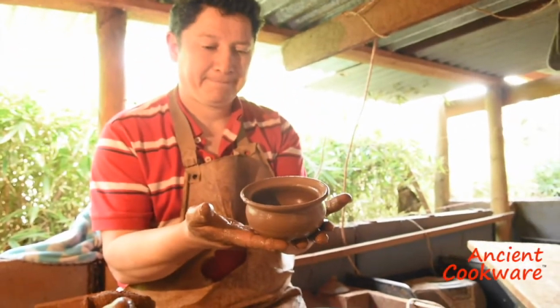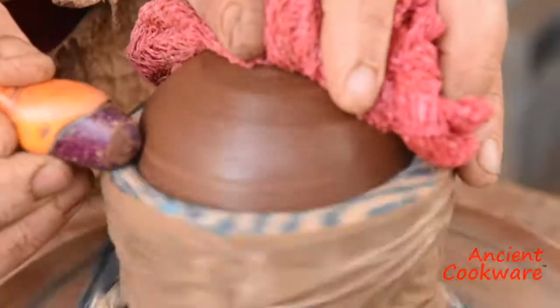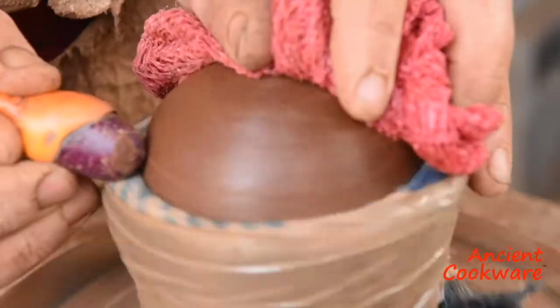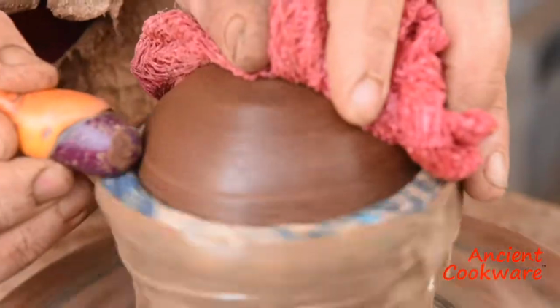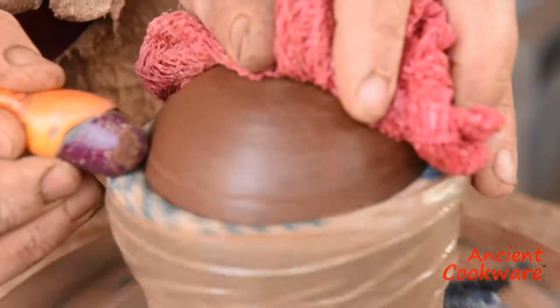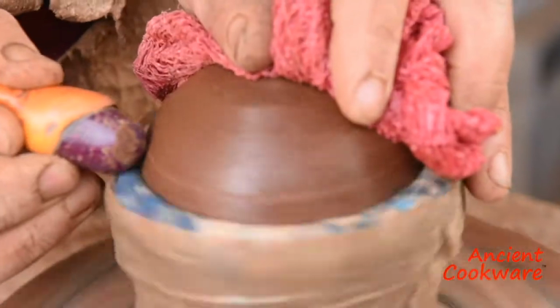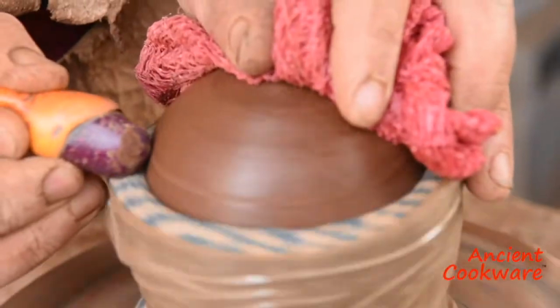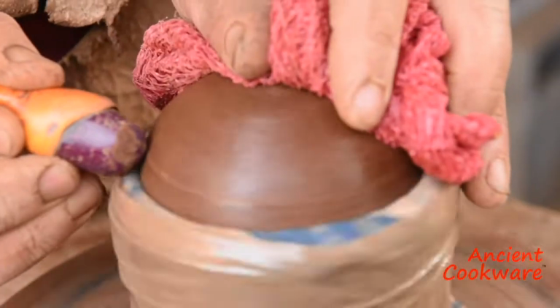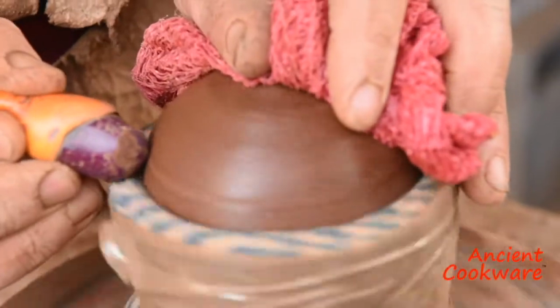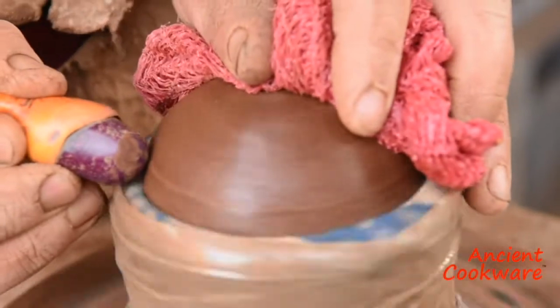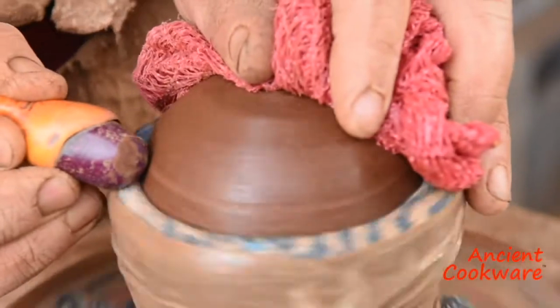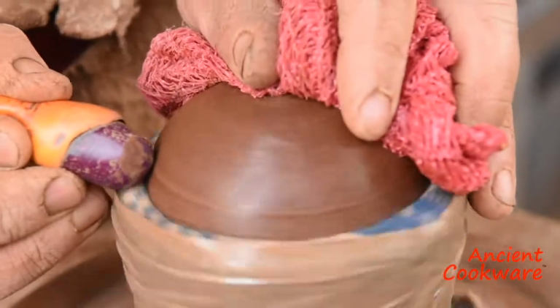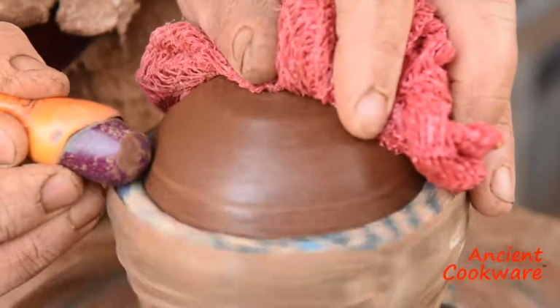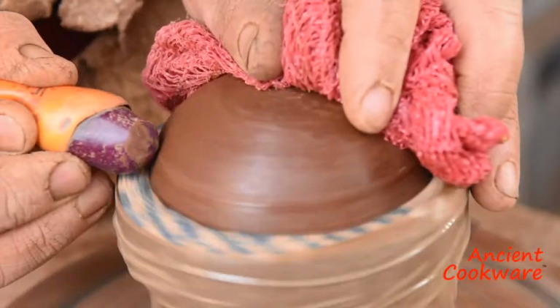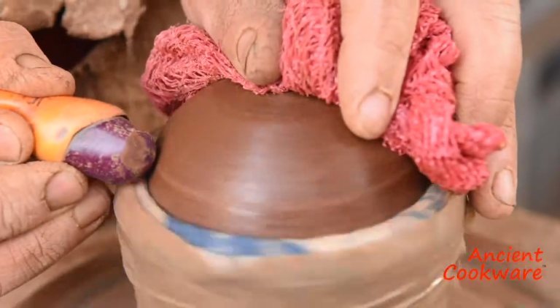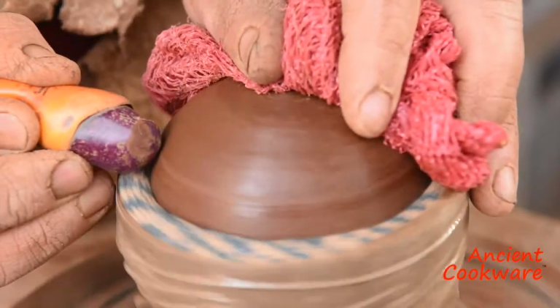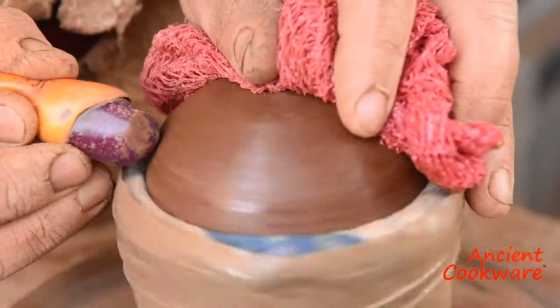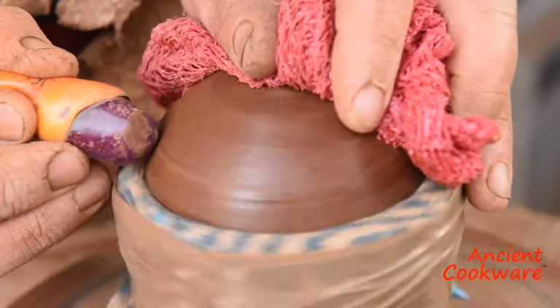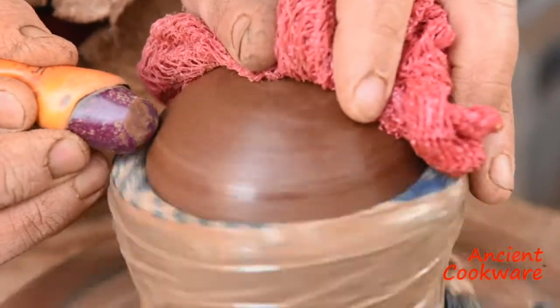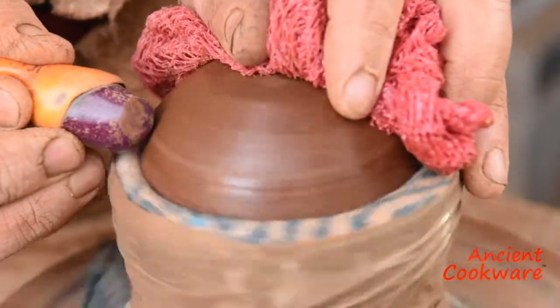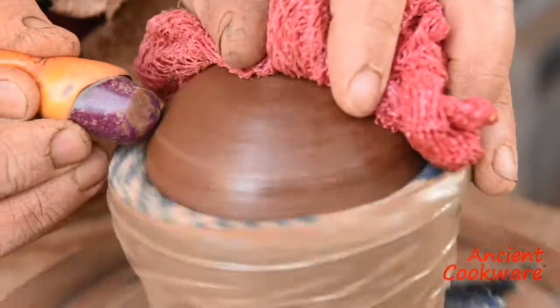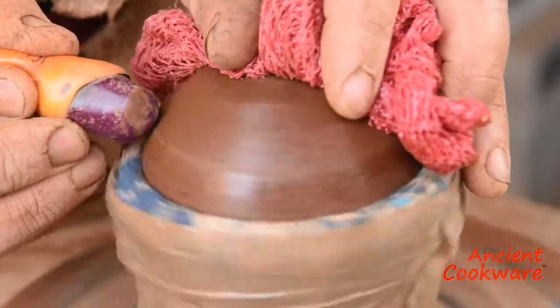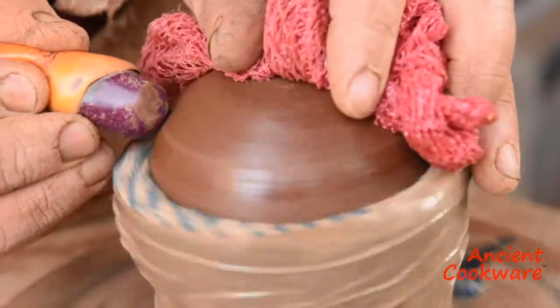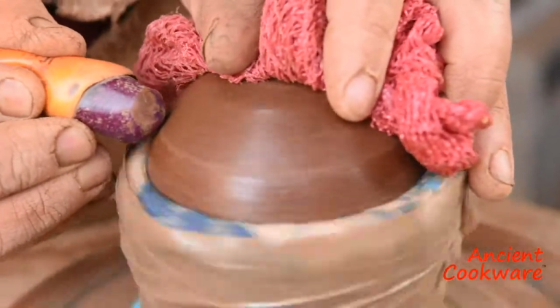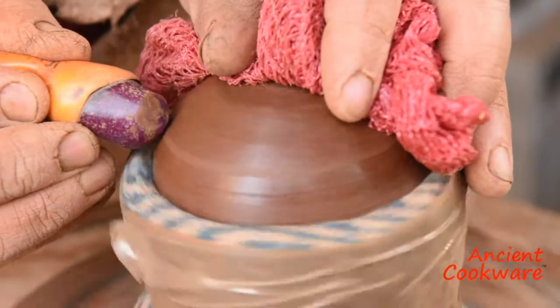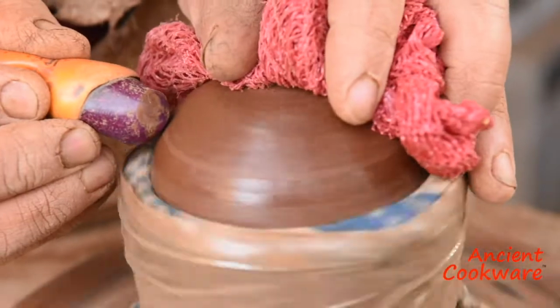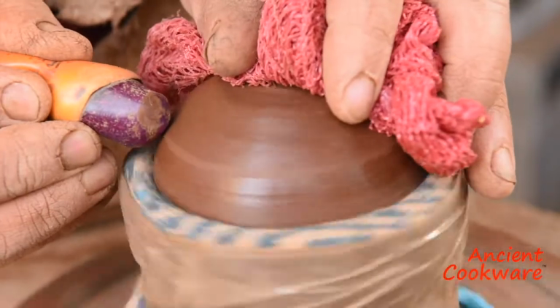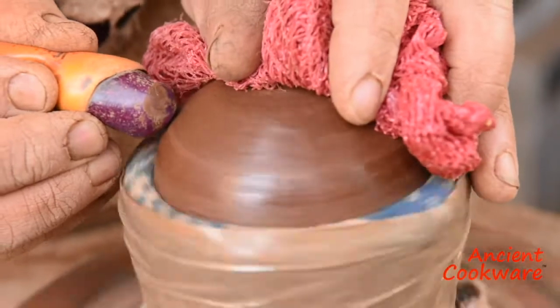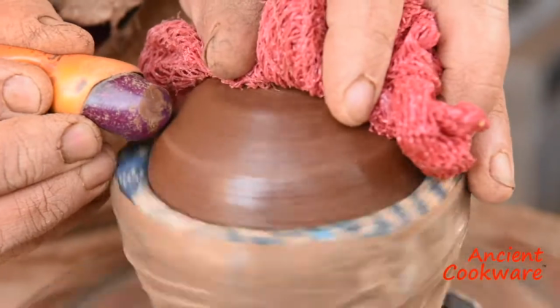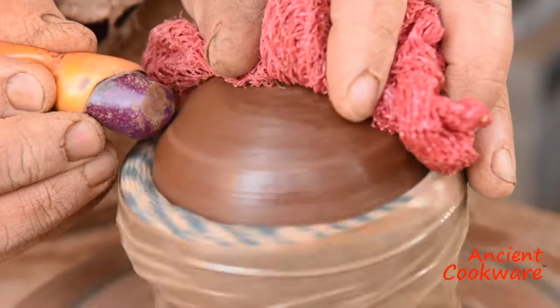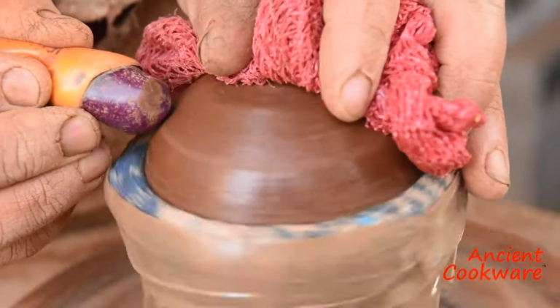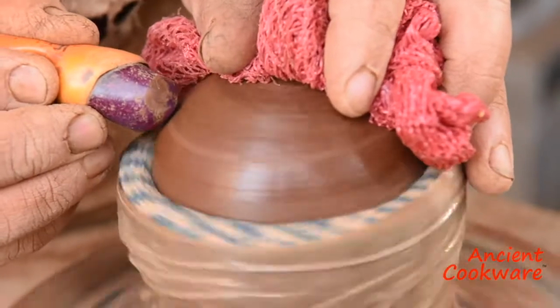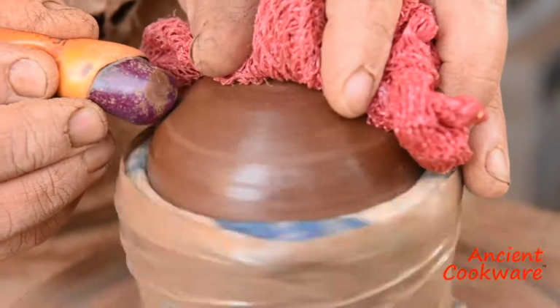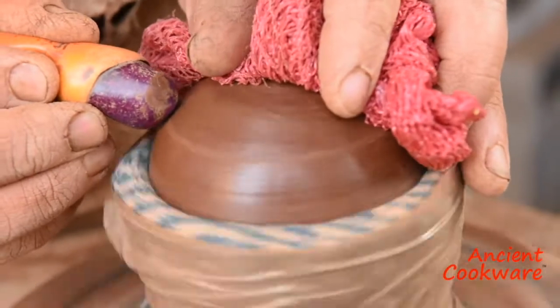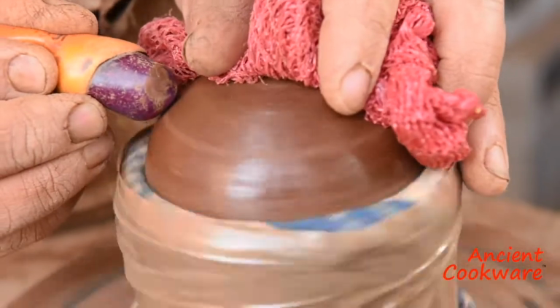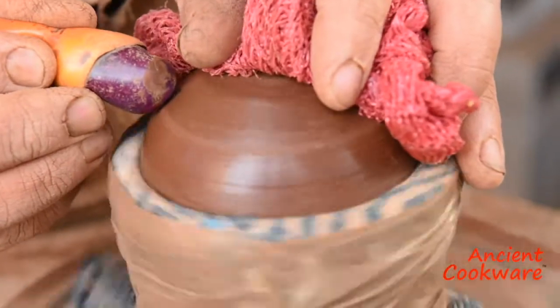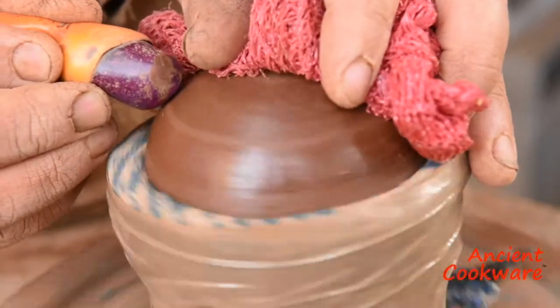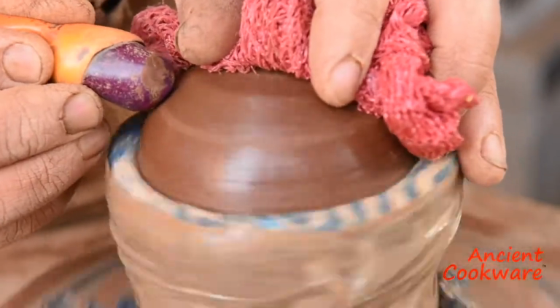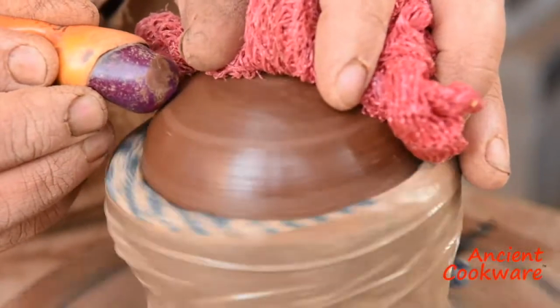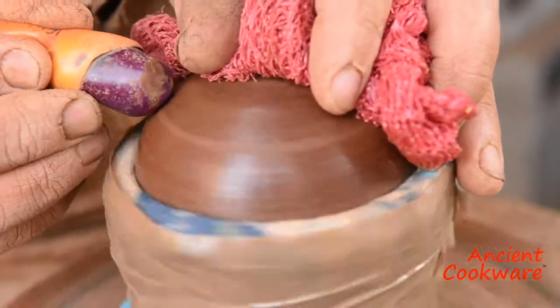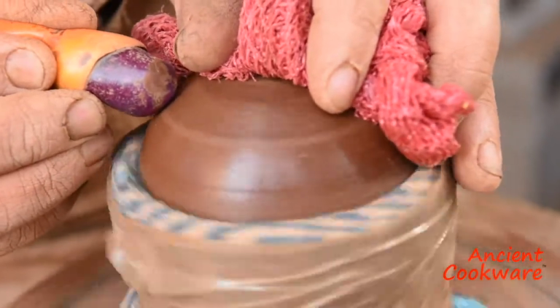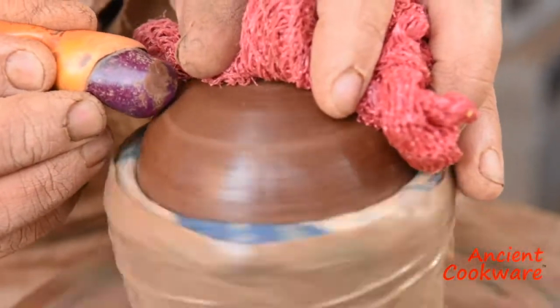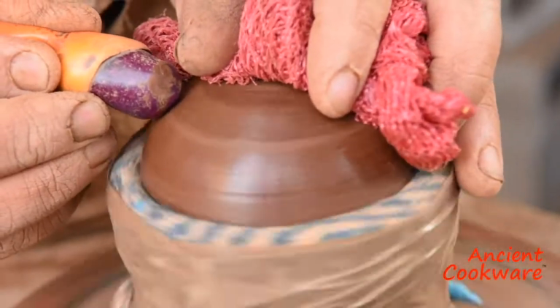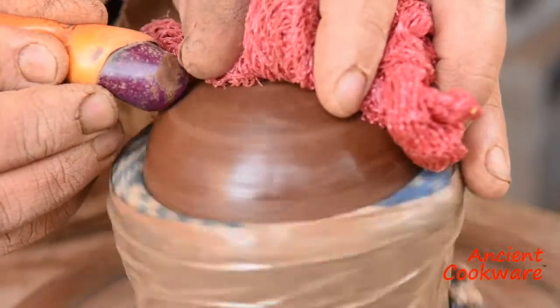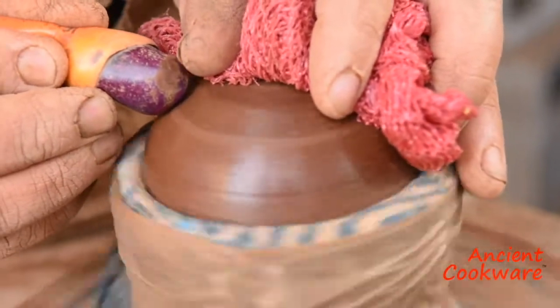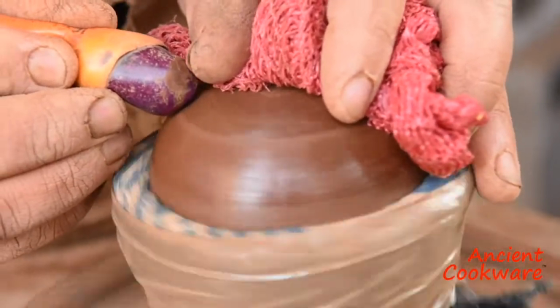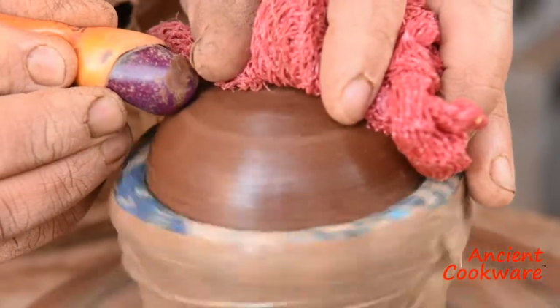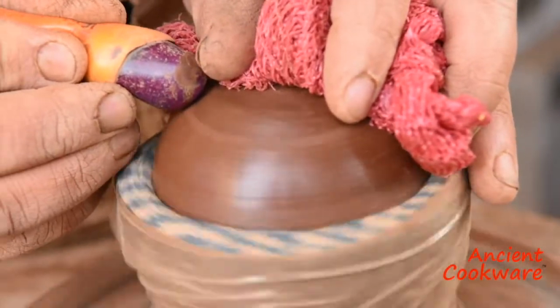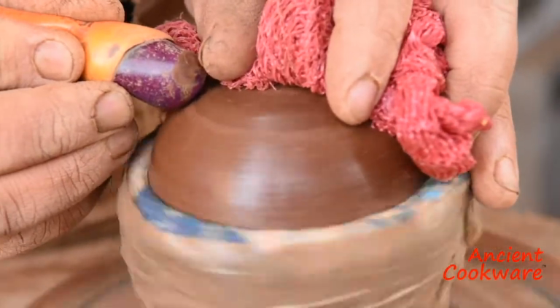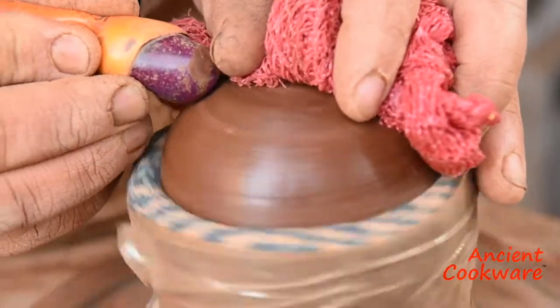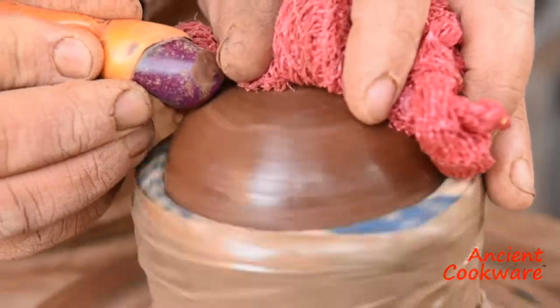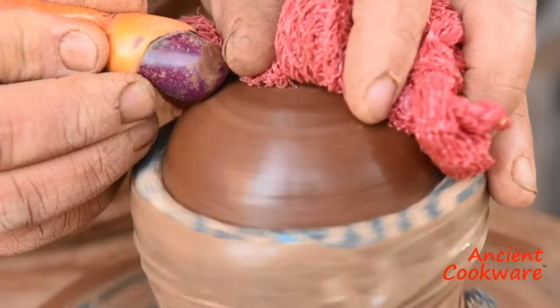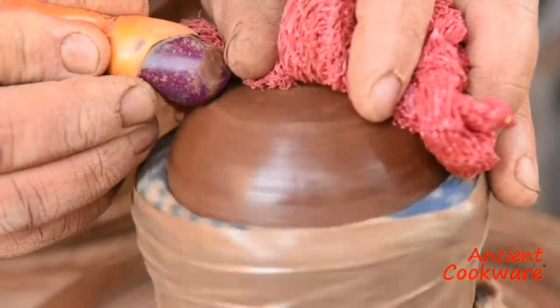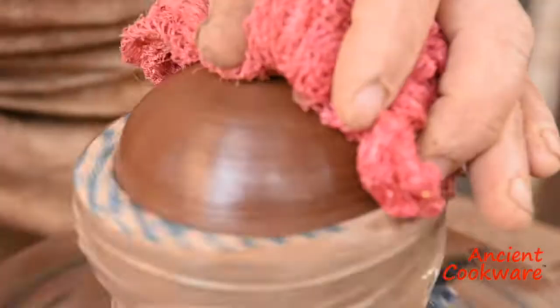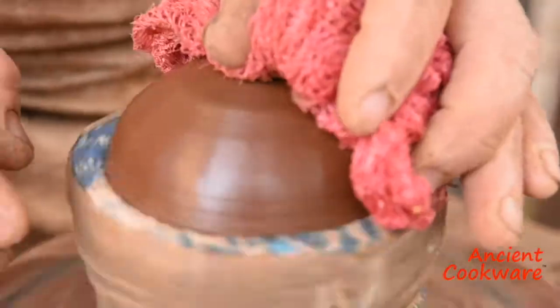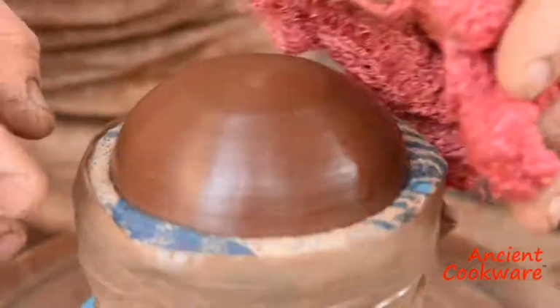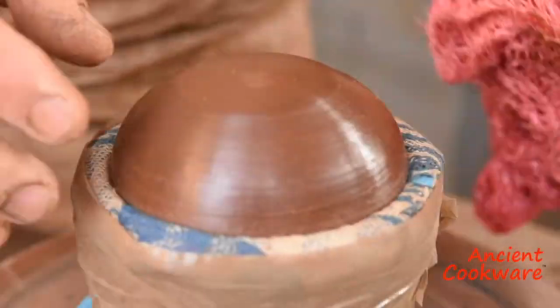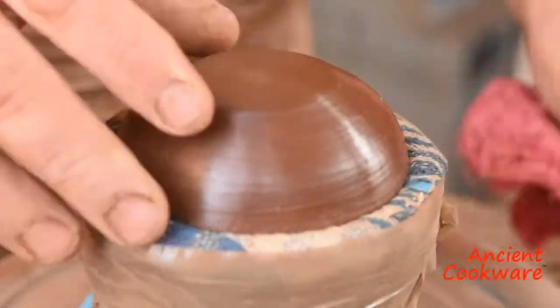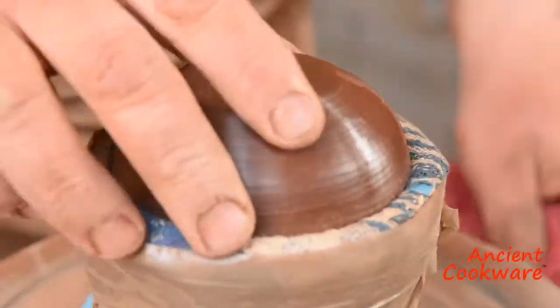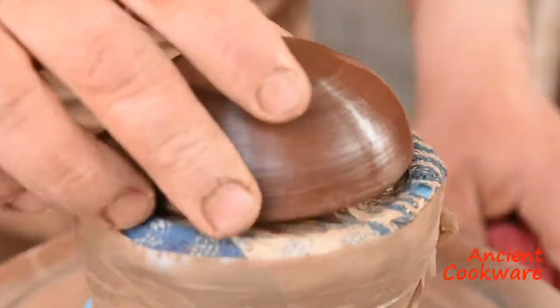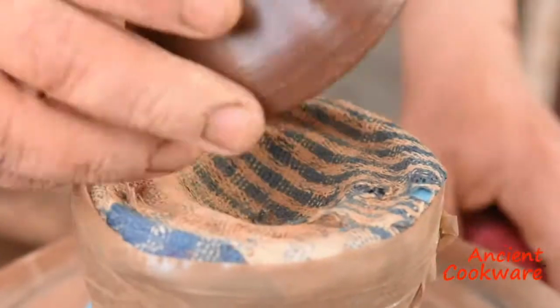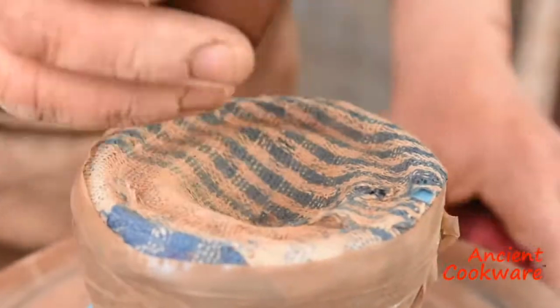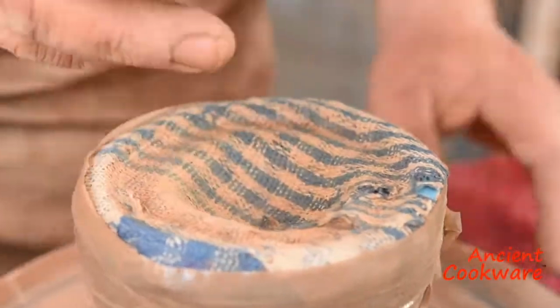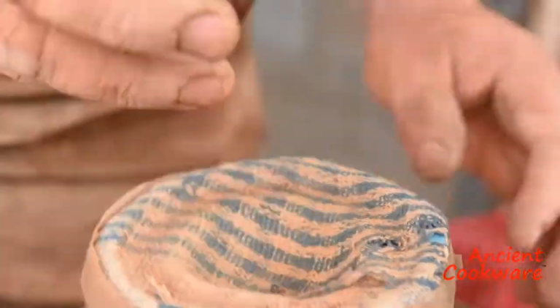Once the pieces have dried, the artisan burnishes the pieces by applying an agate stone to the outside of the spinning pieces.